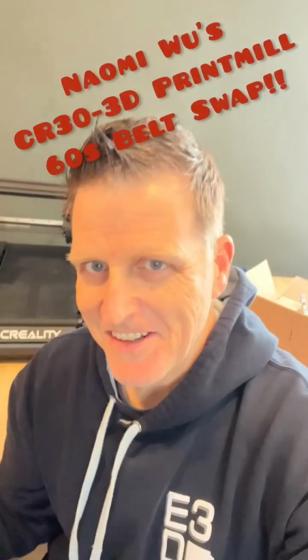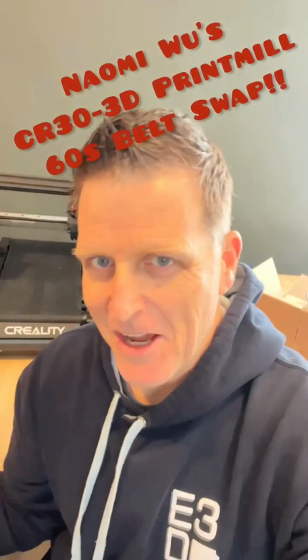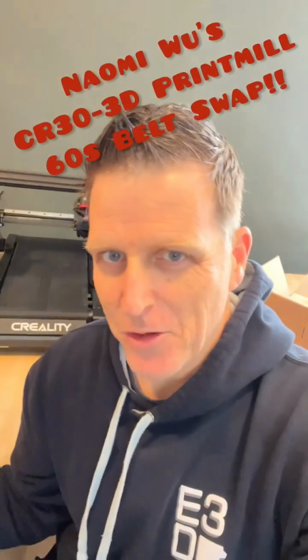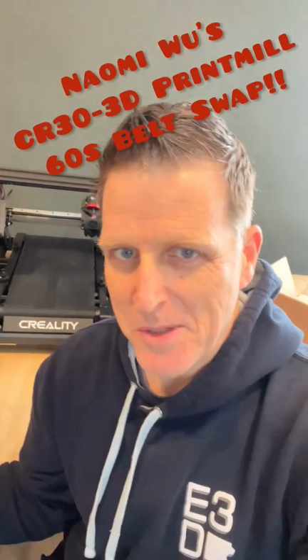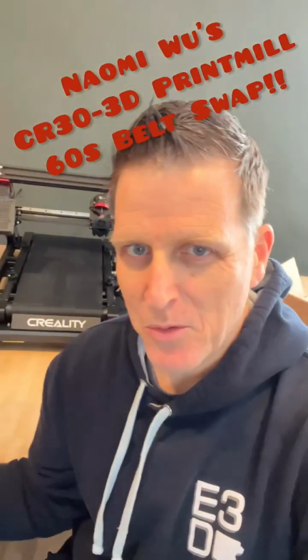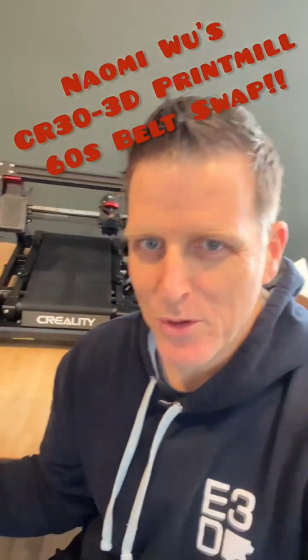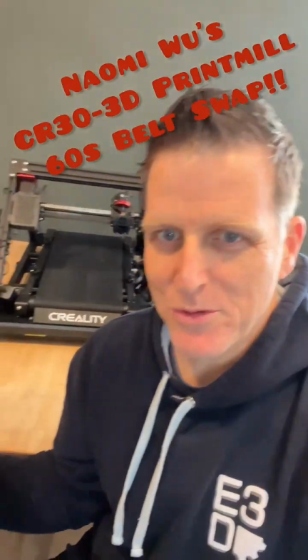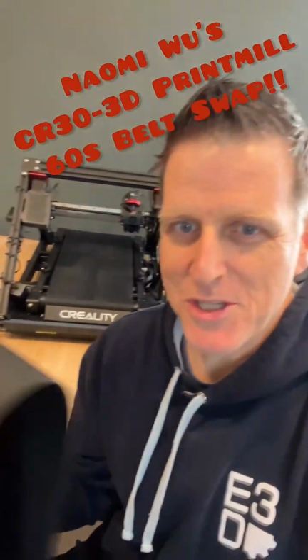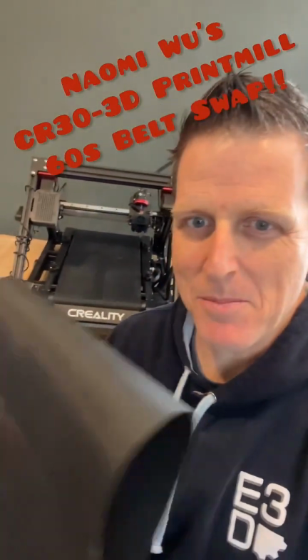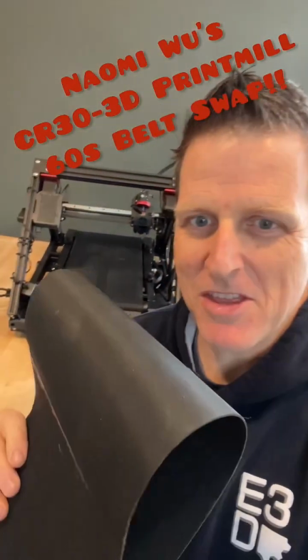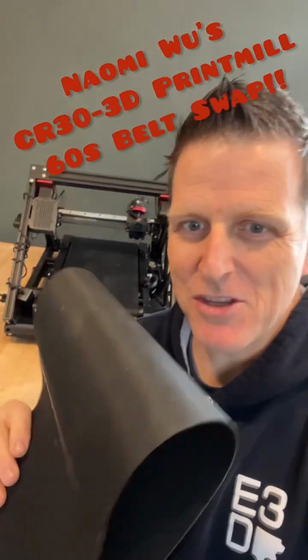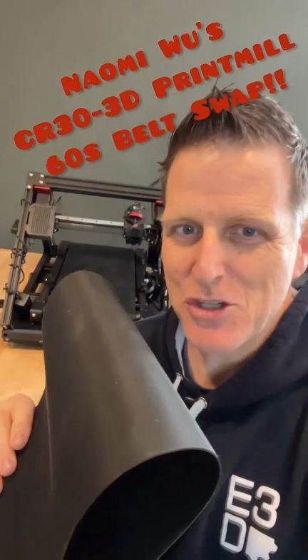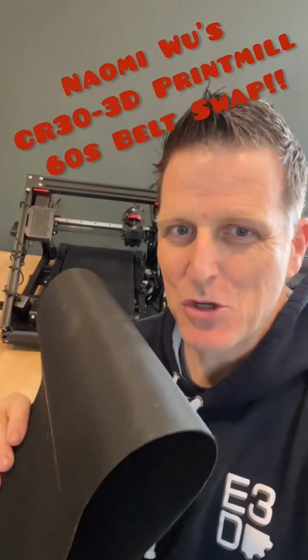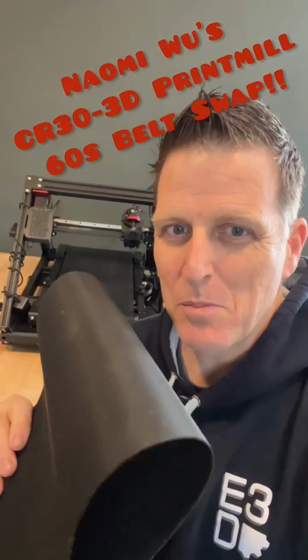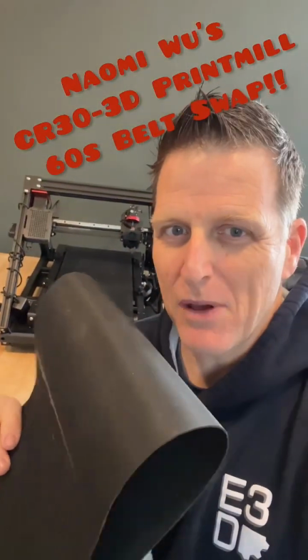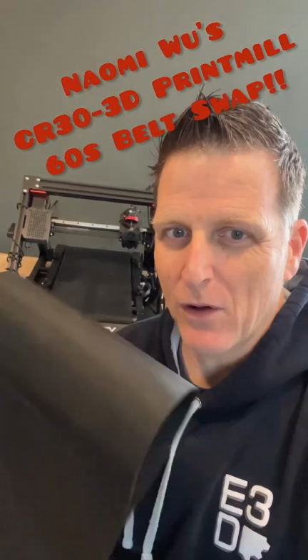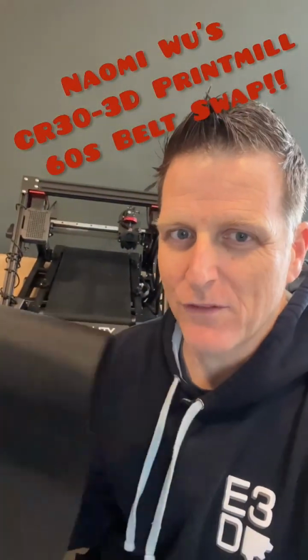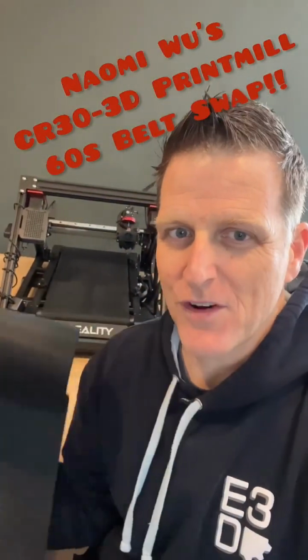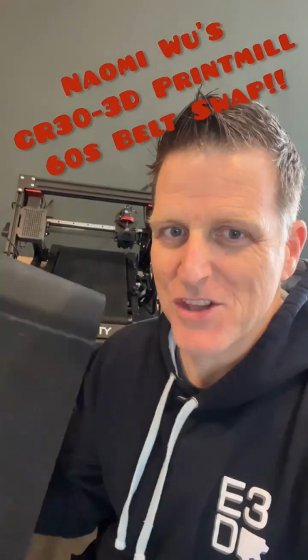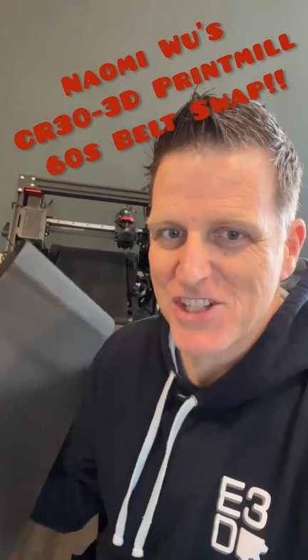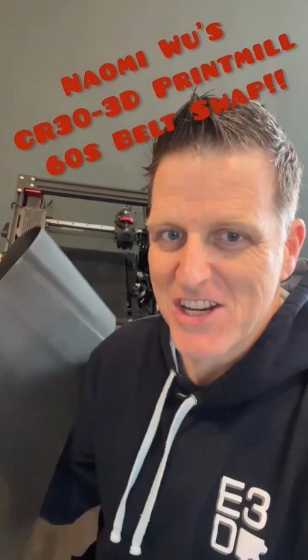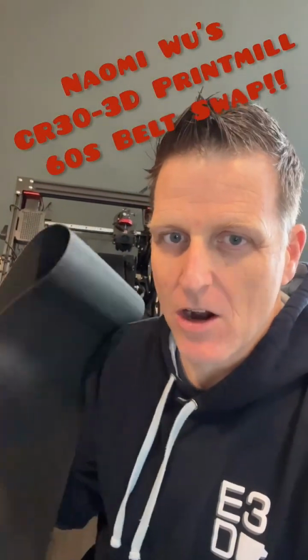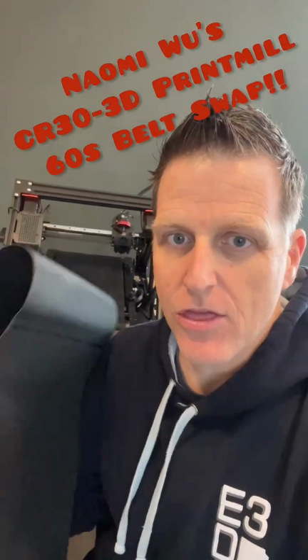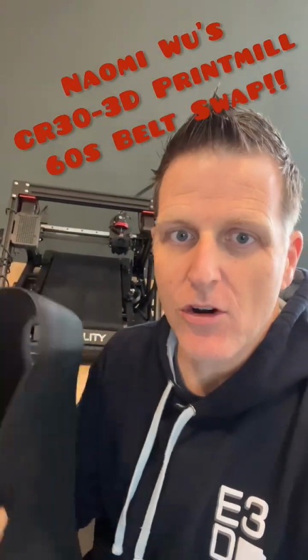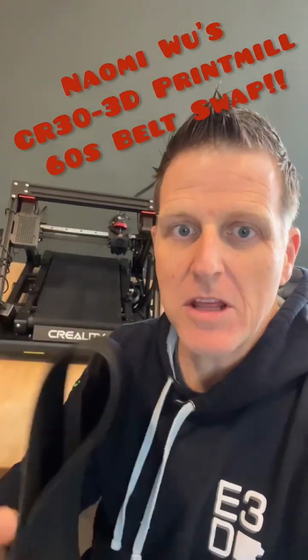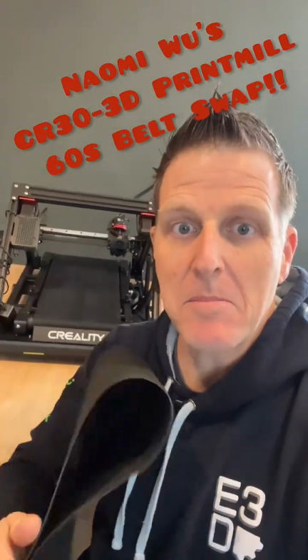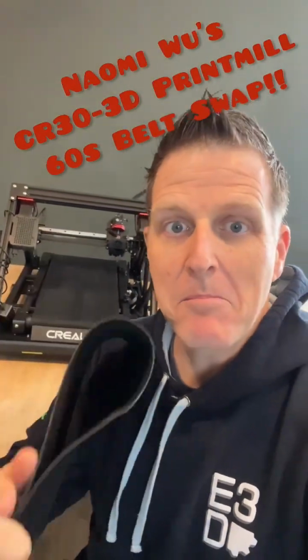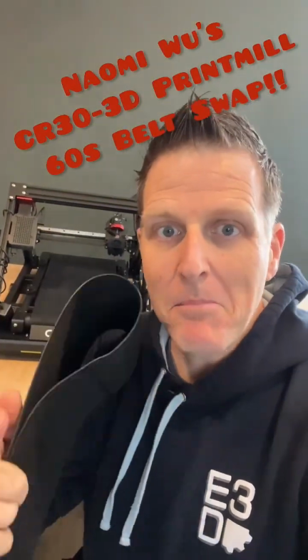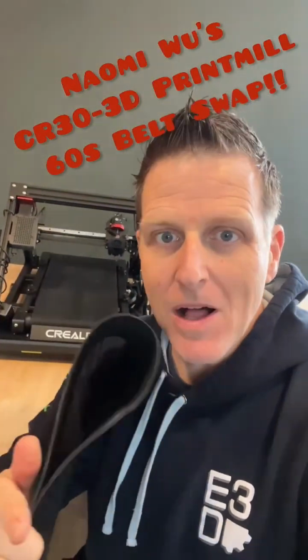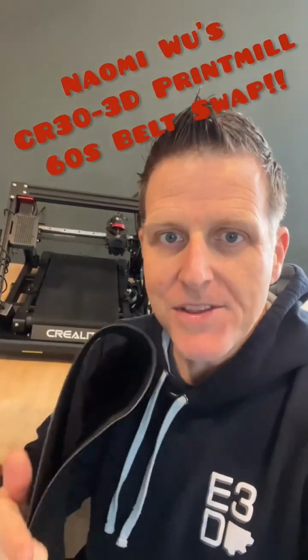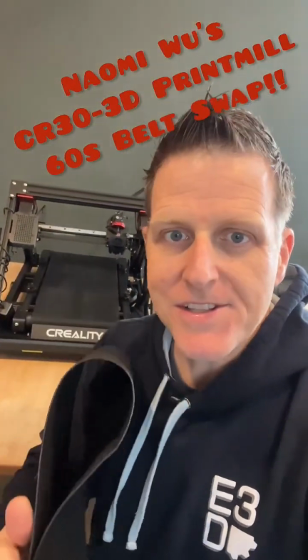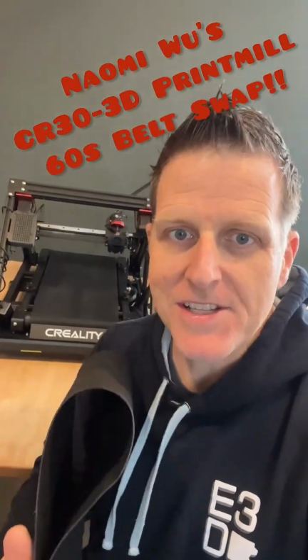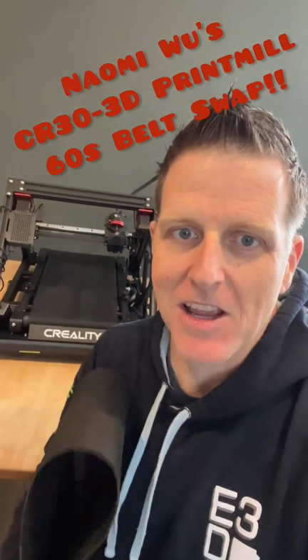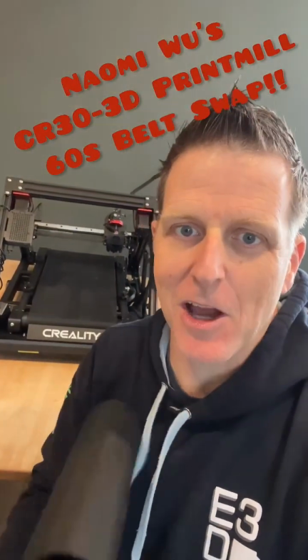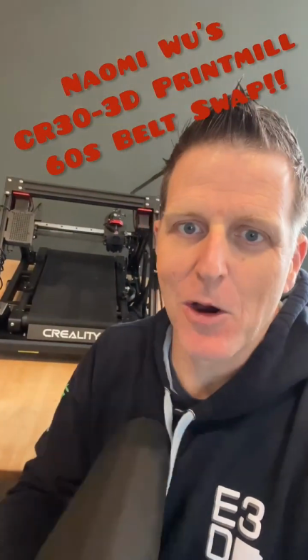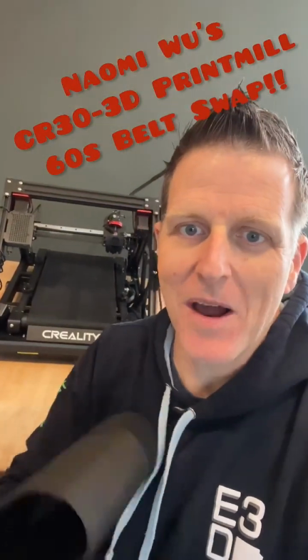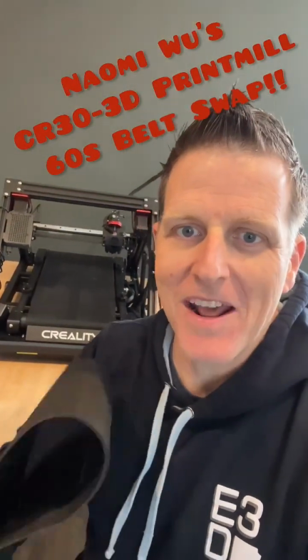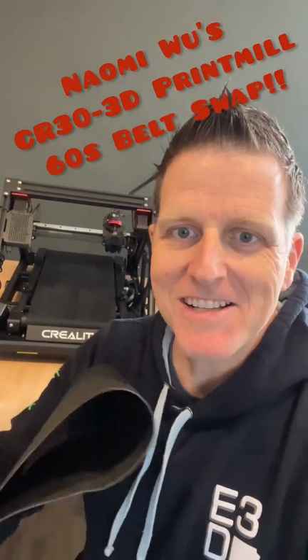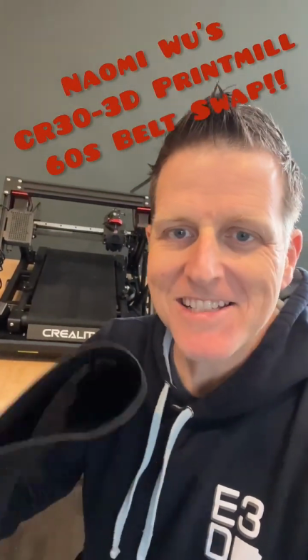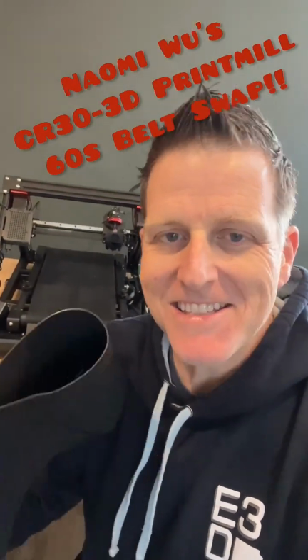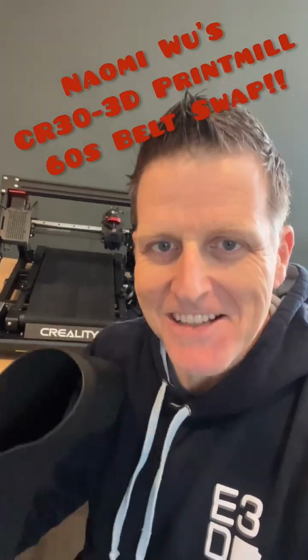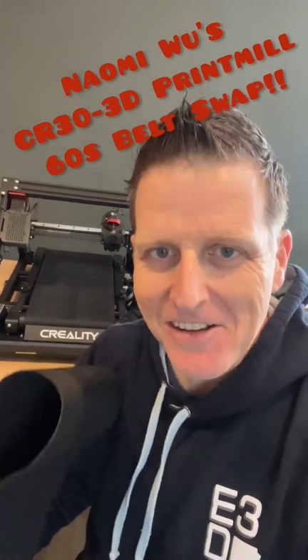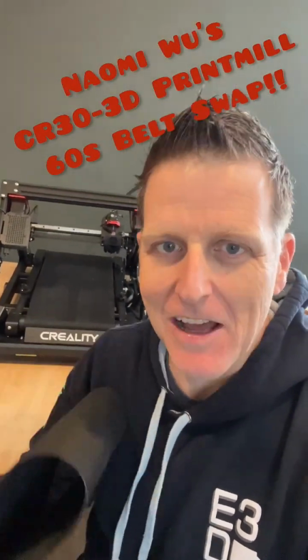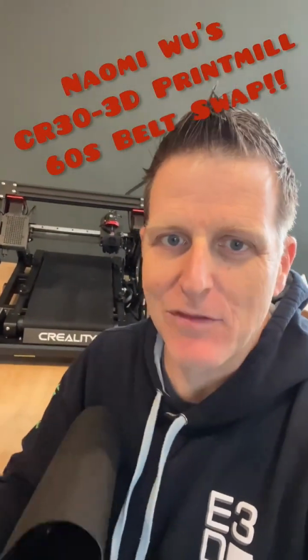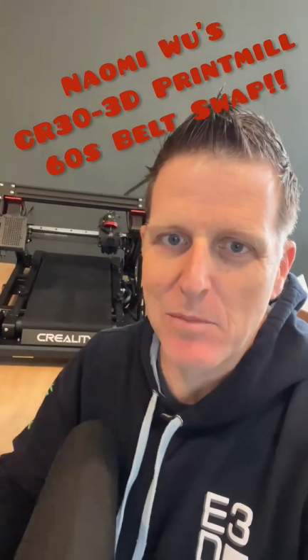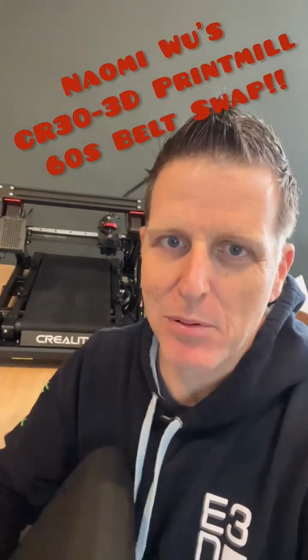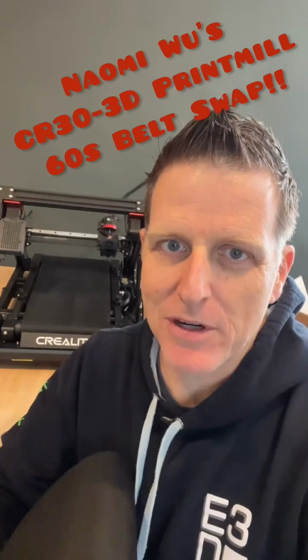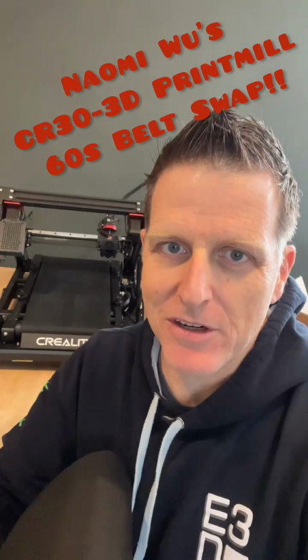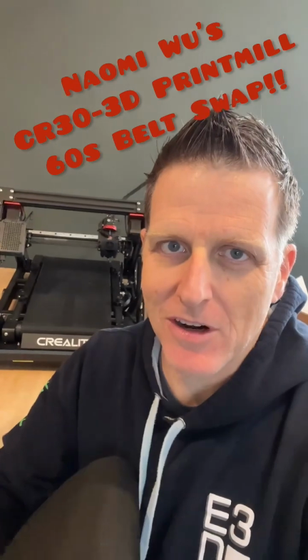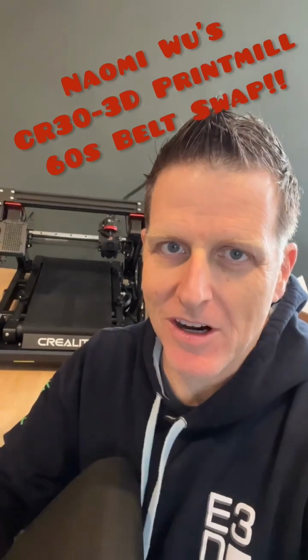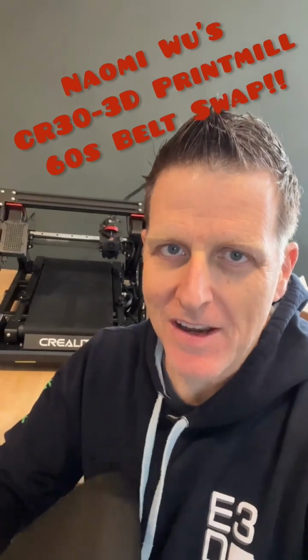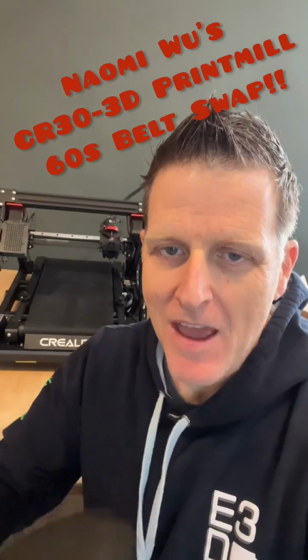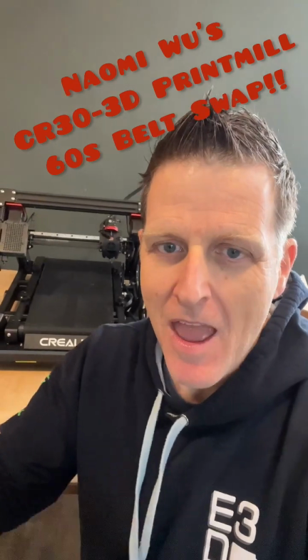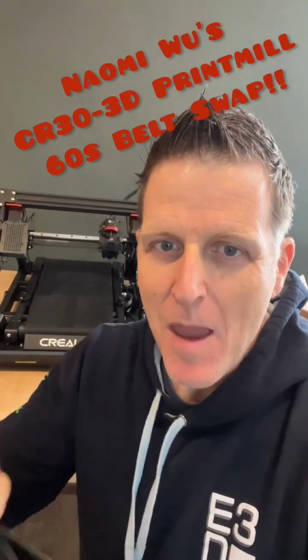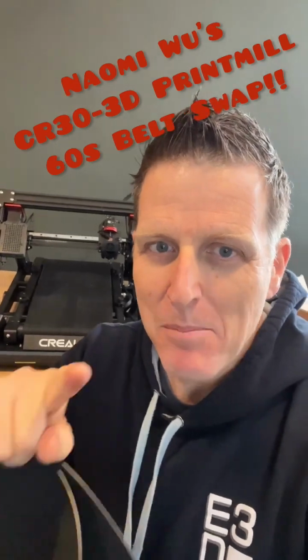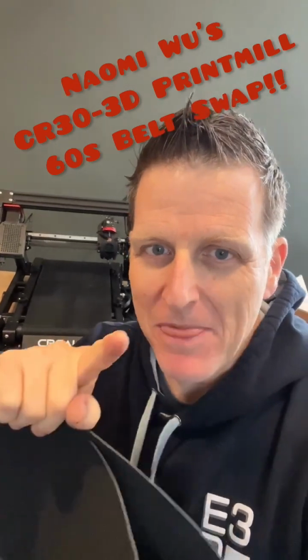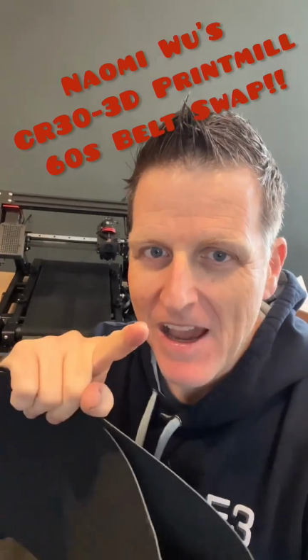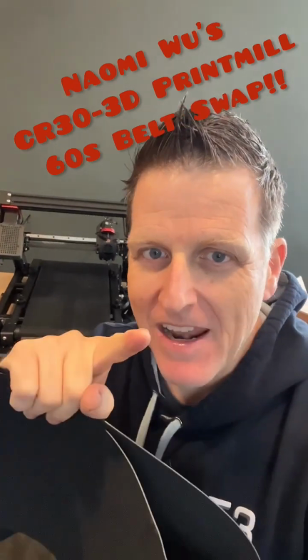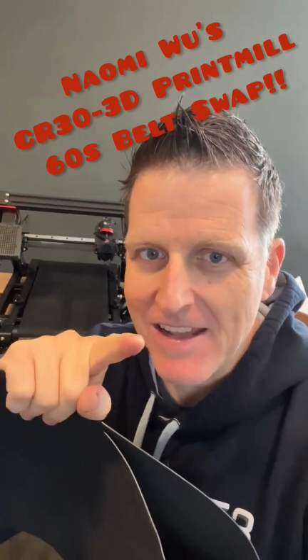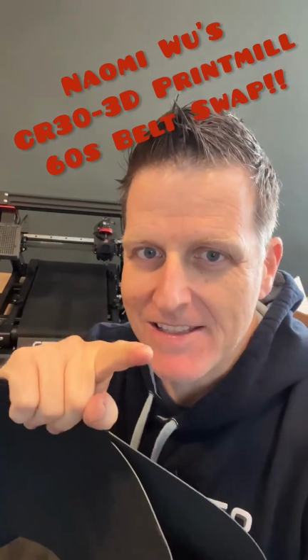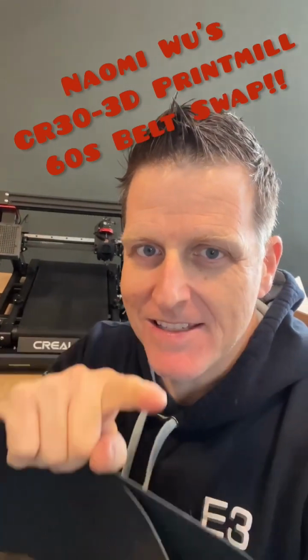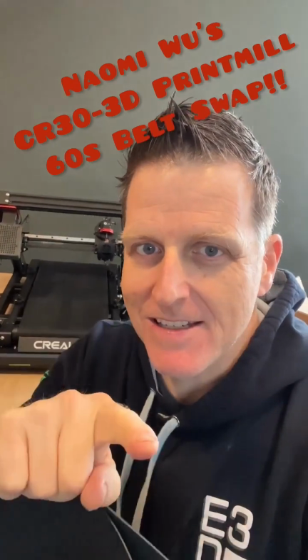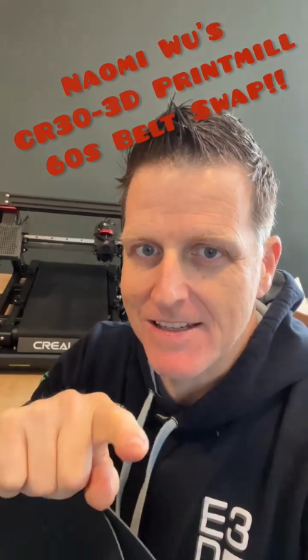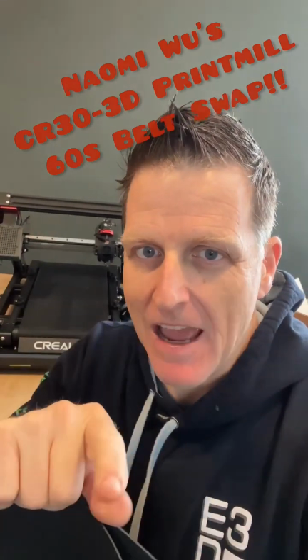Naomi Wu sent me this new belt for the CR30 months ago and I still haven't put it on, but that ends today.